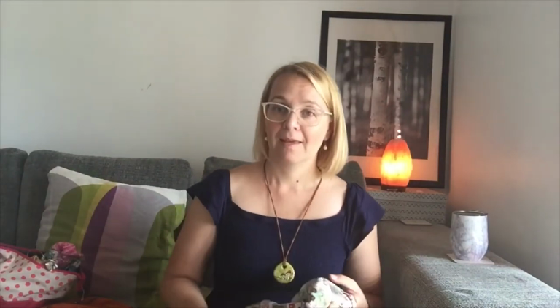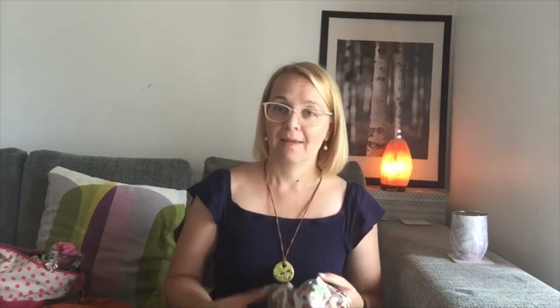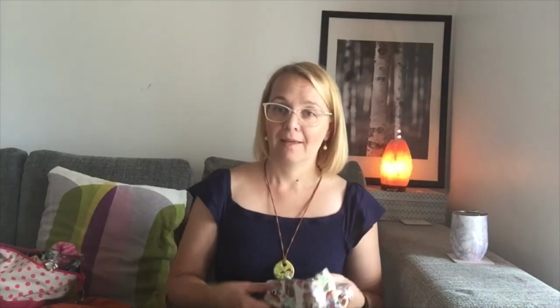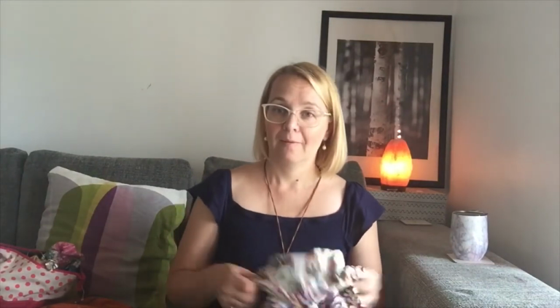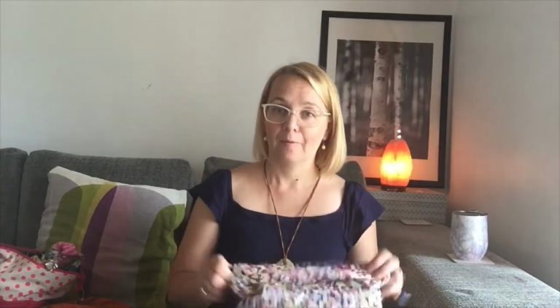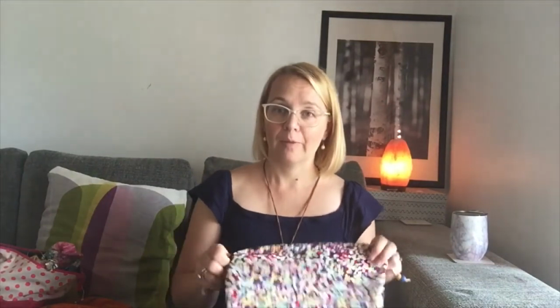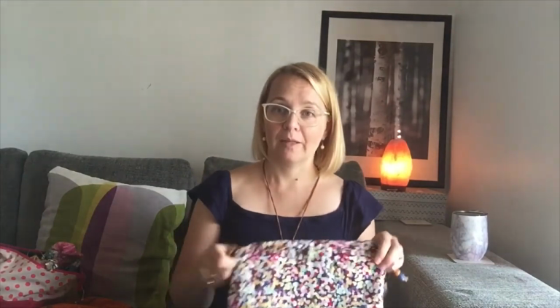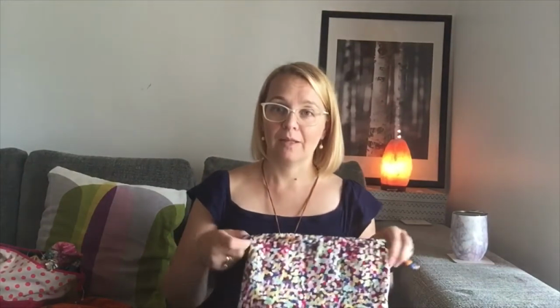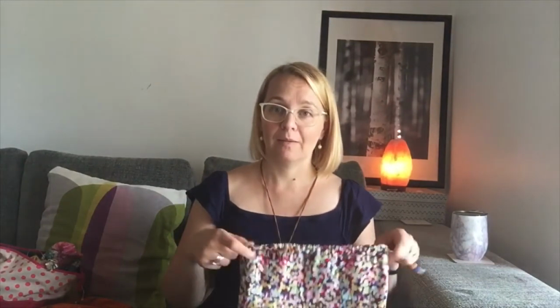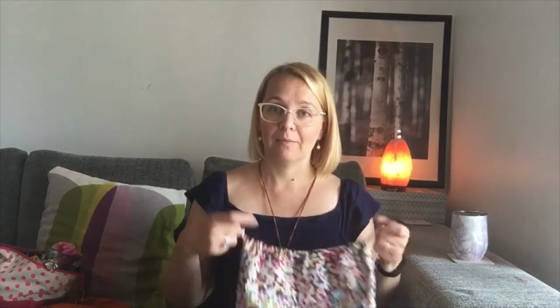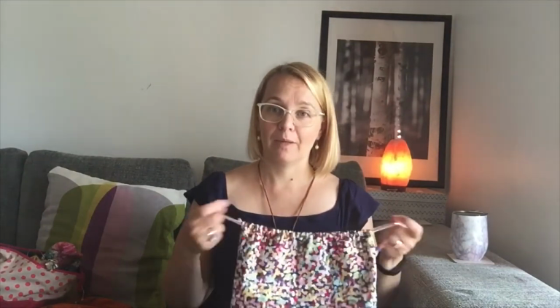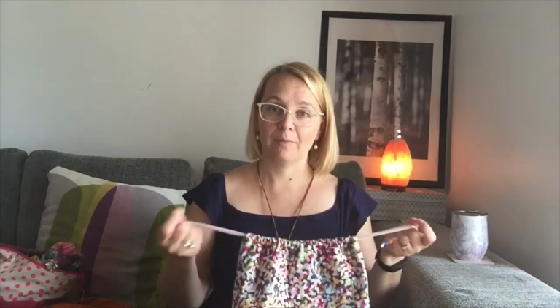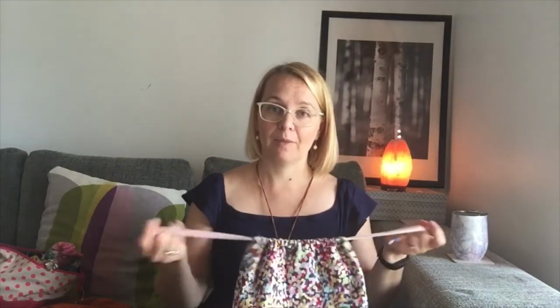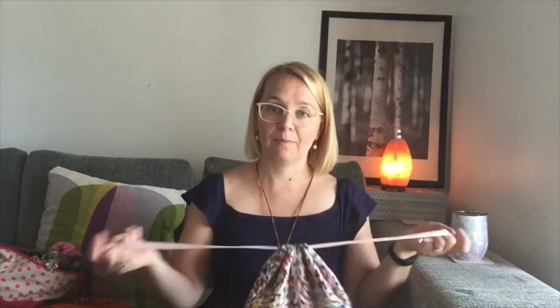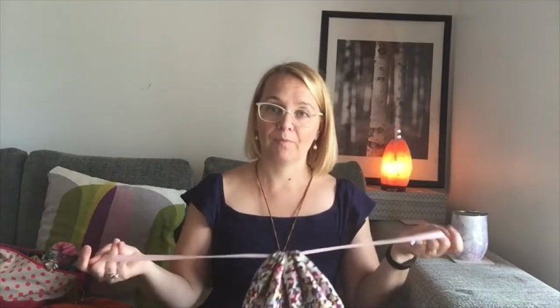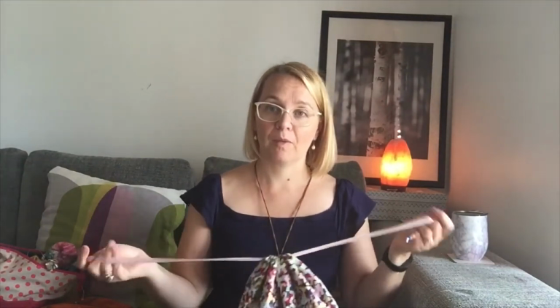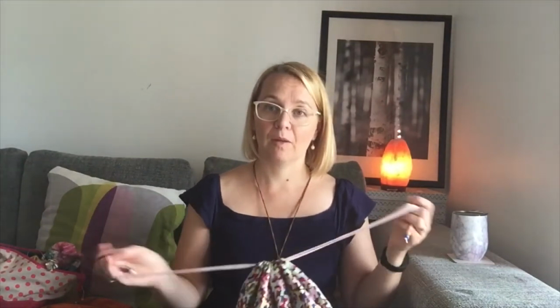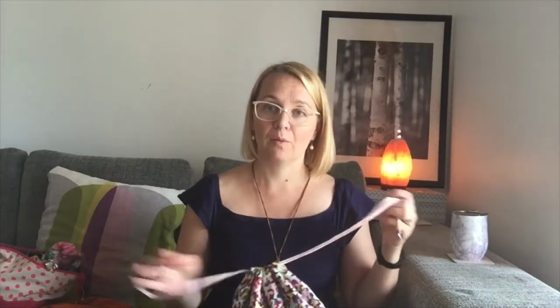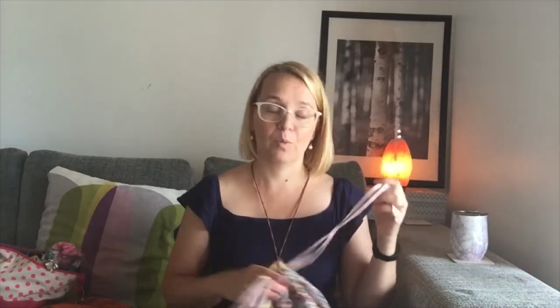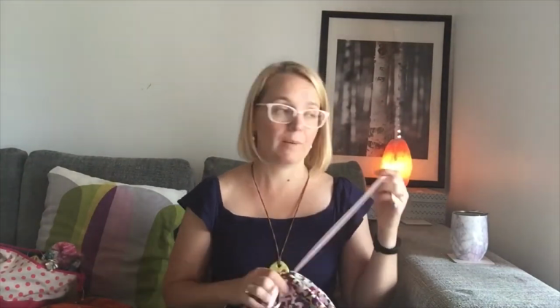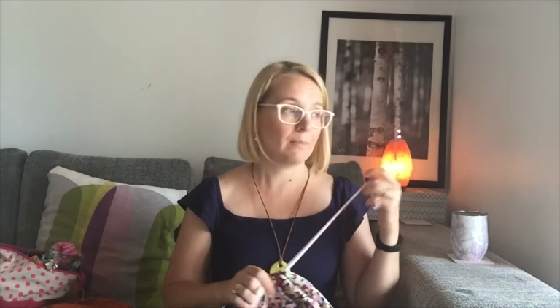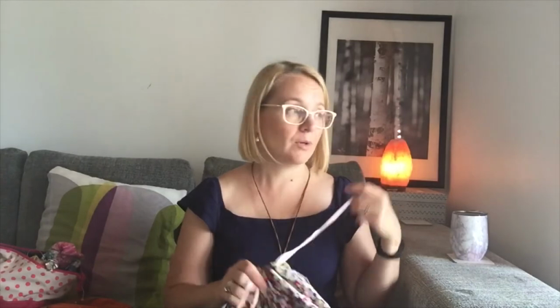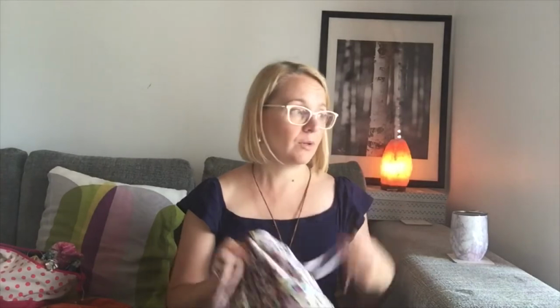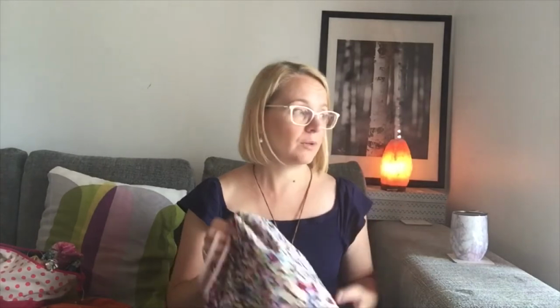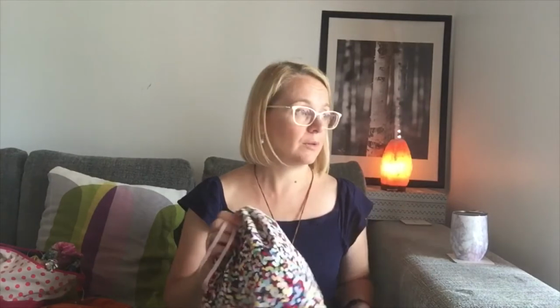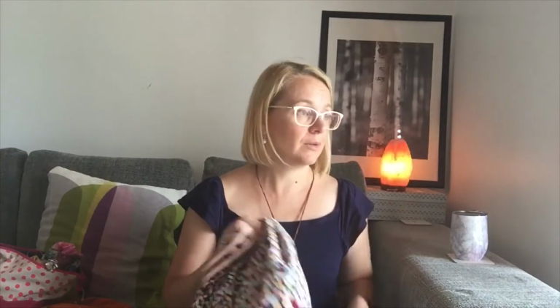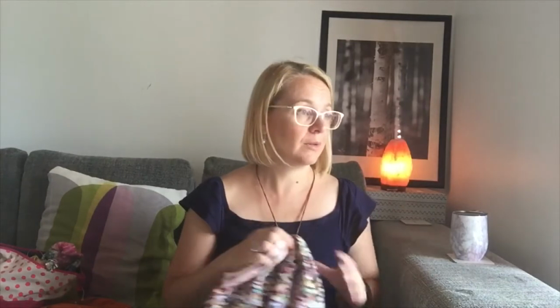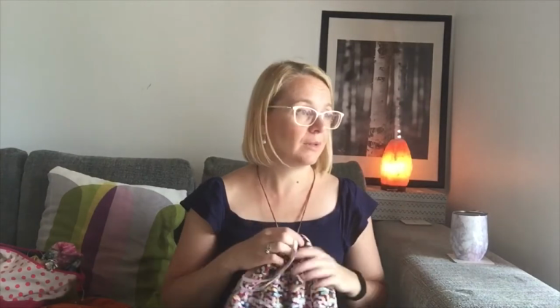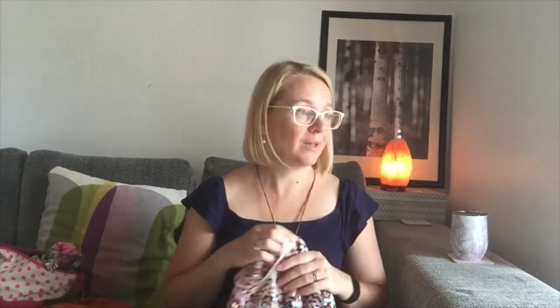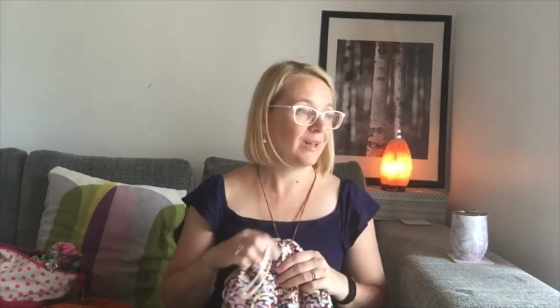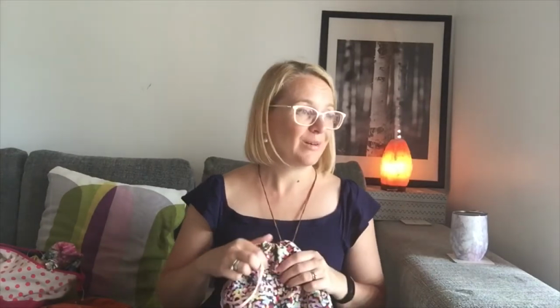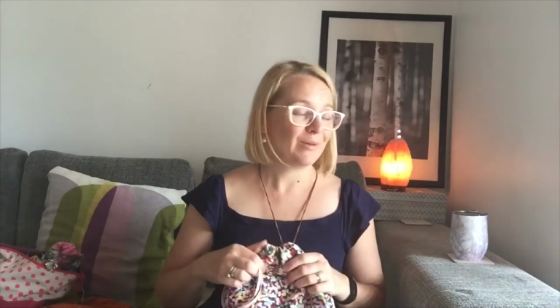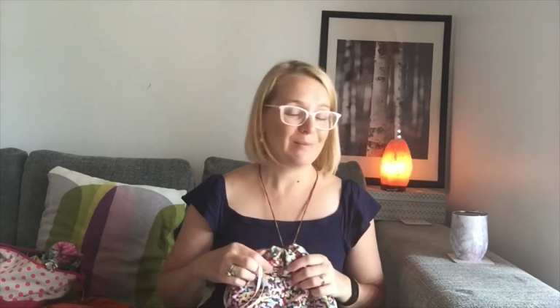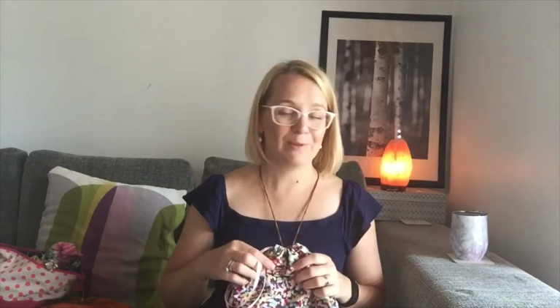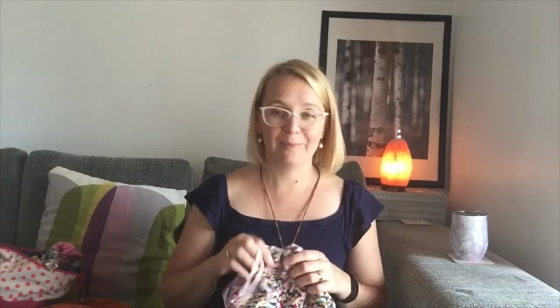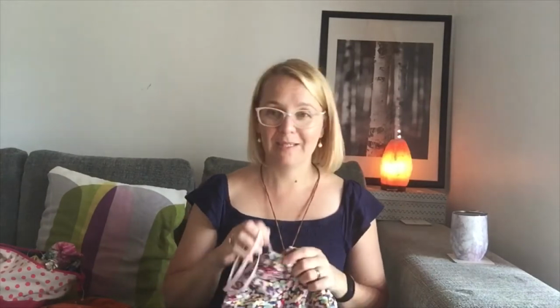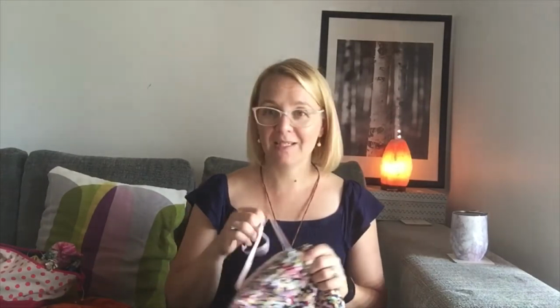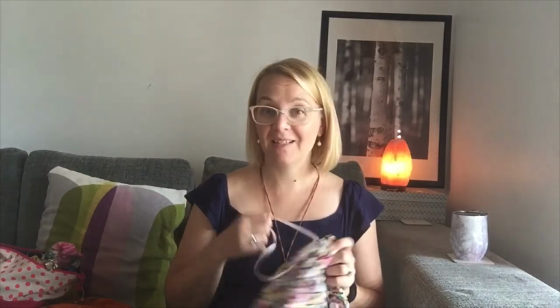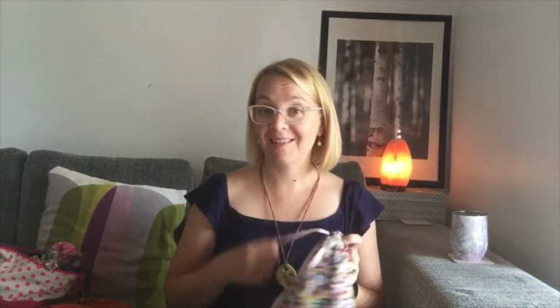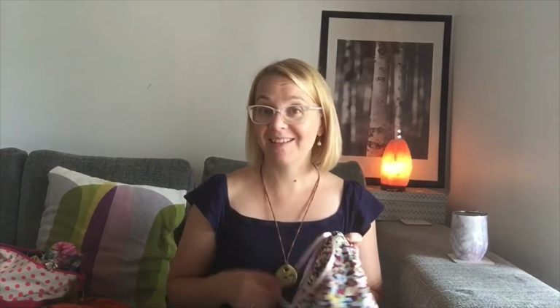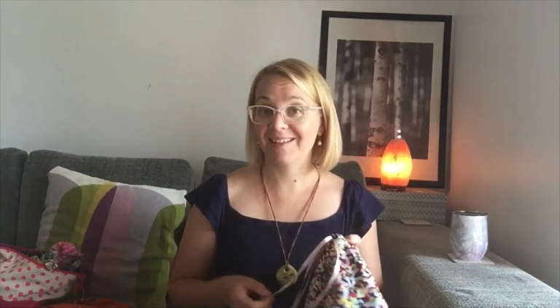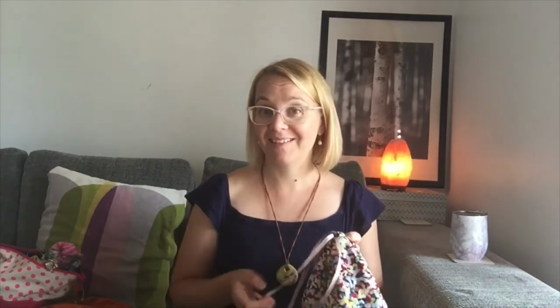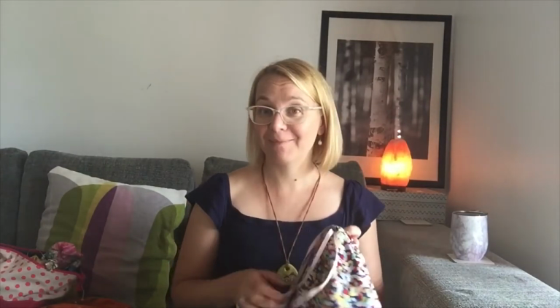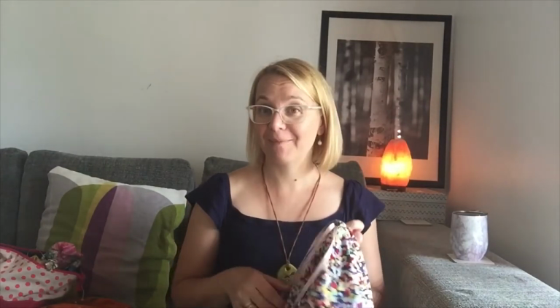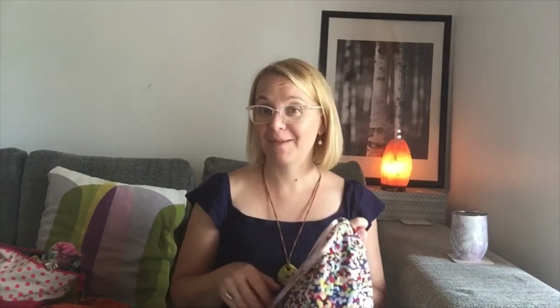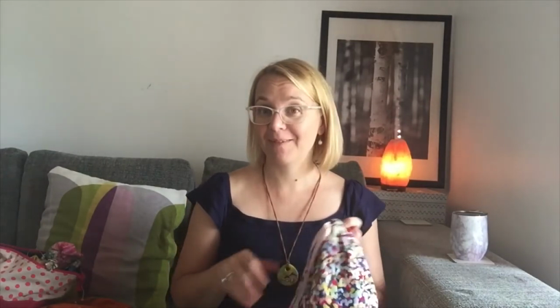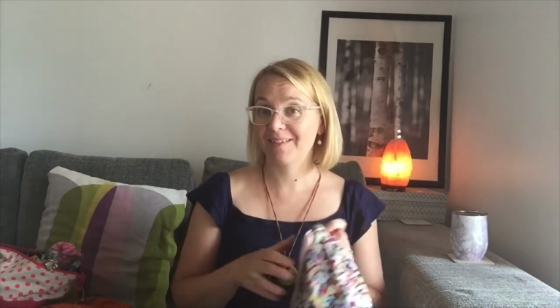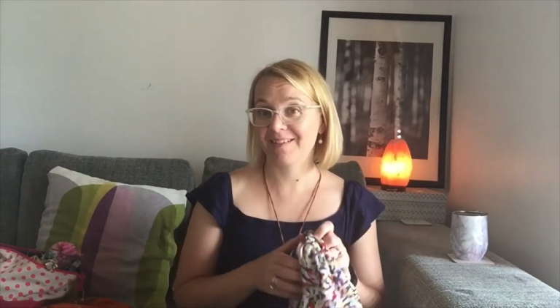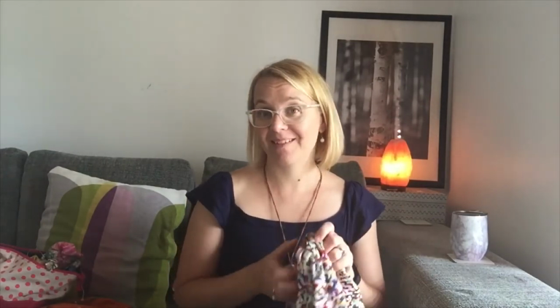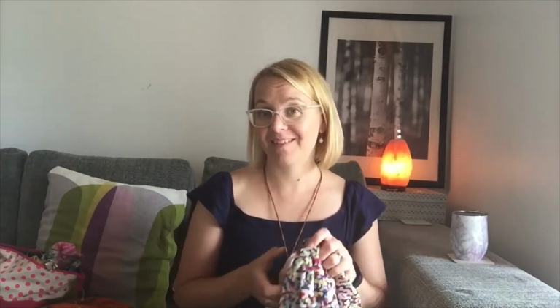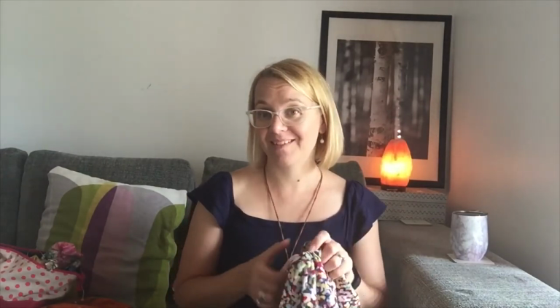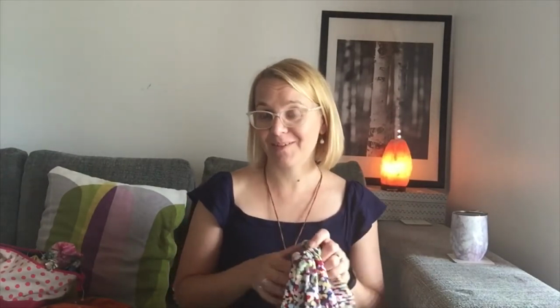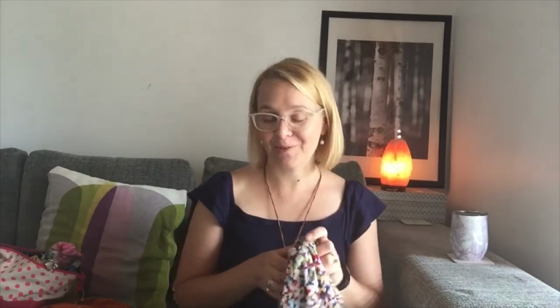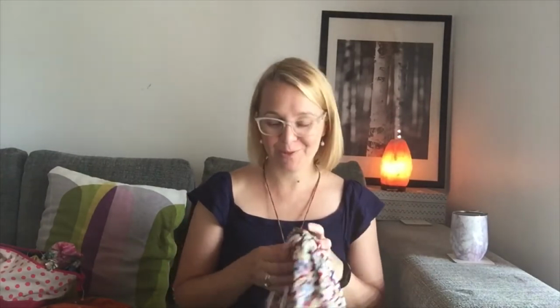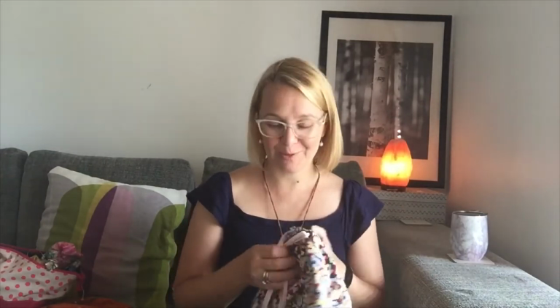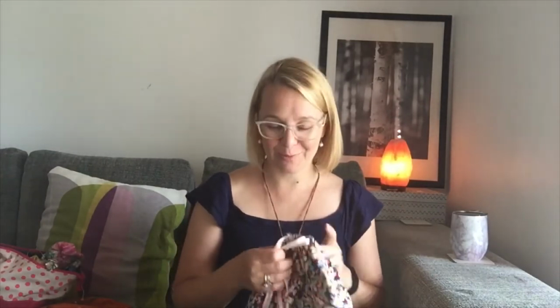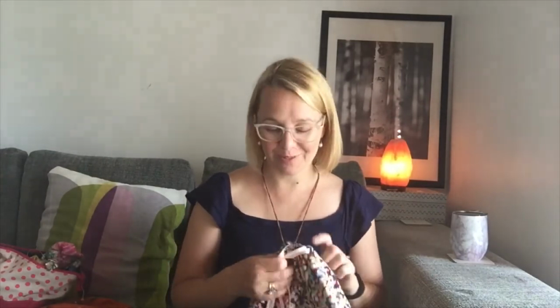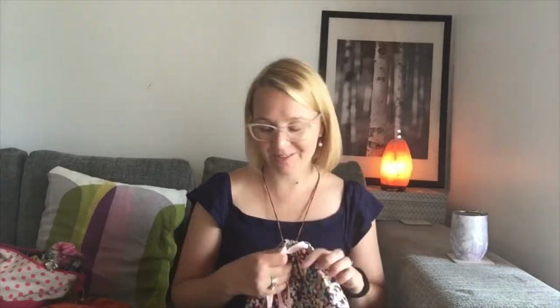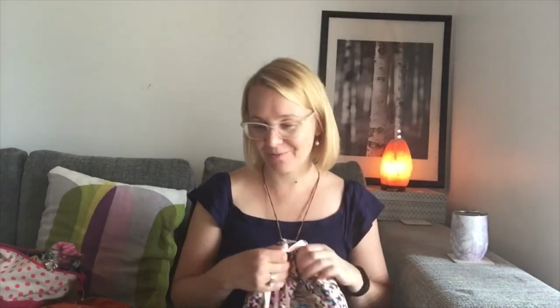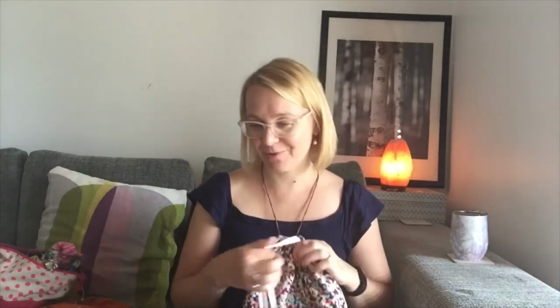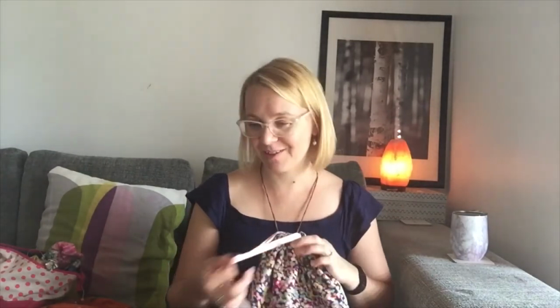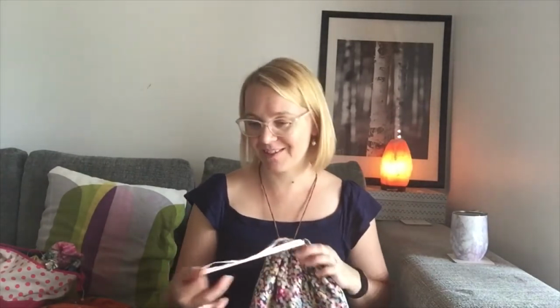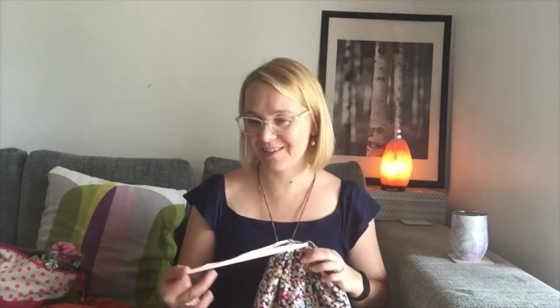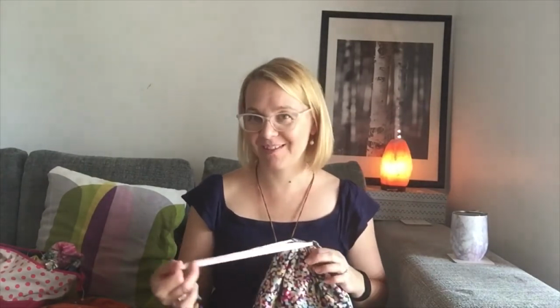Maybe one more mitten and this could be a Christmas present for this year.